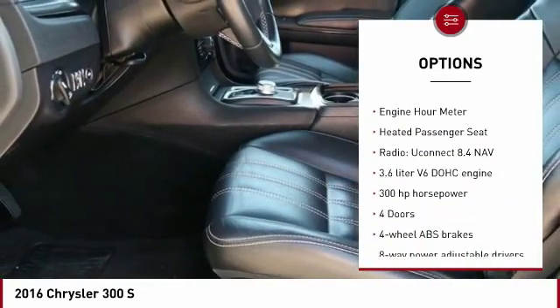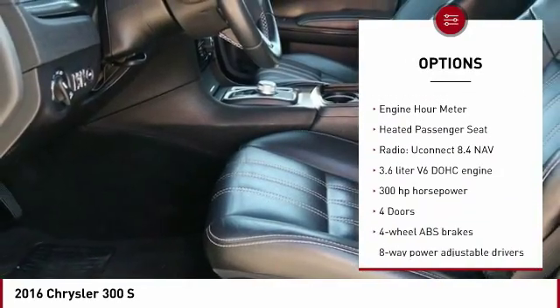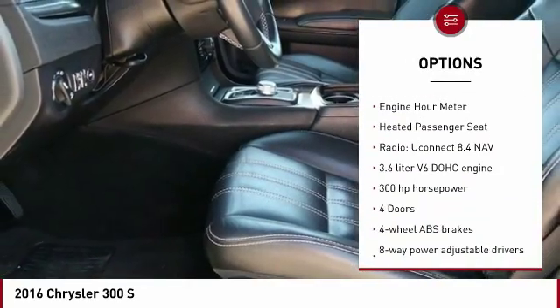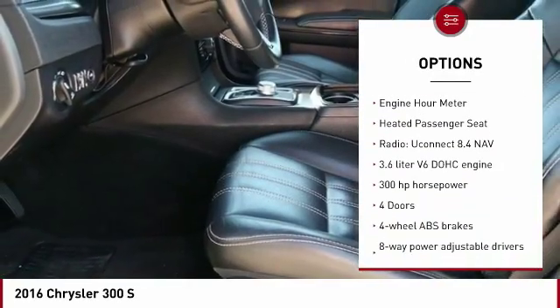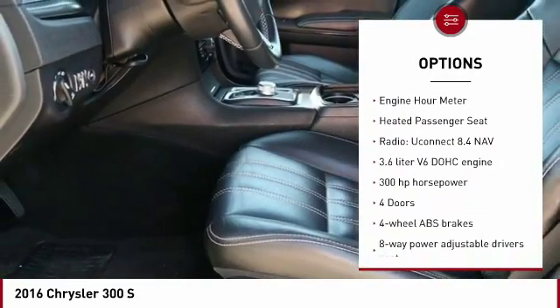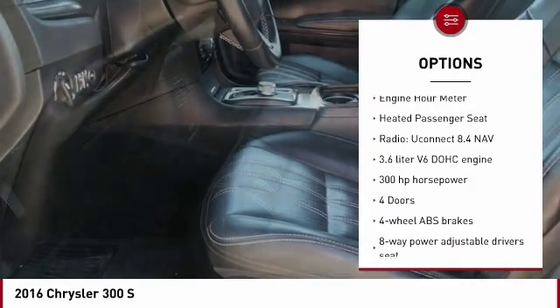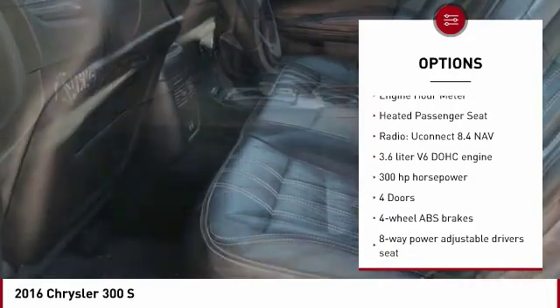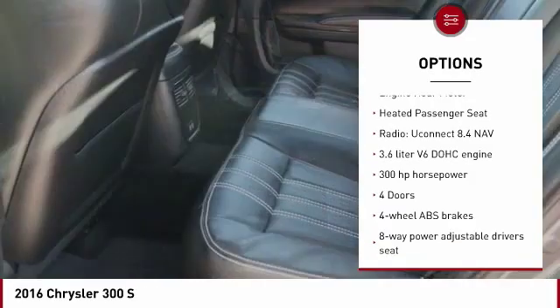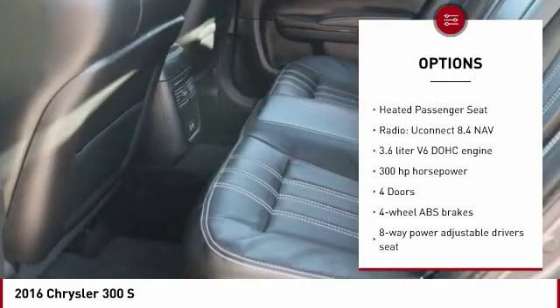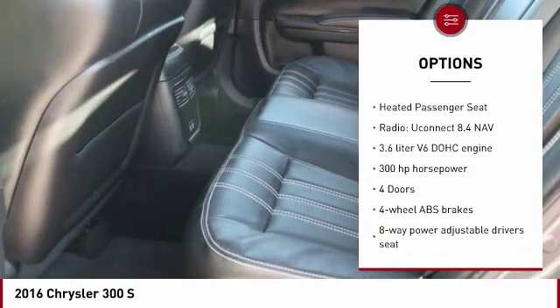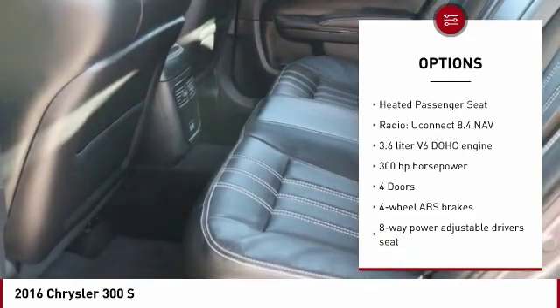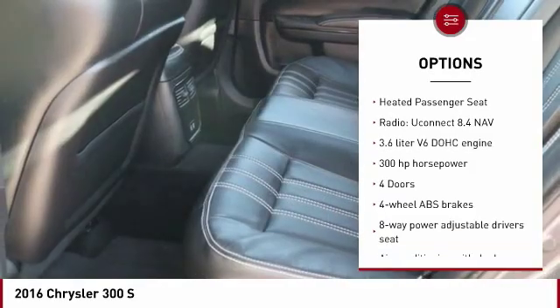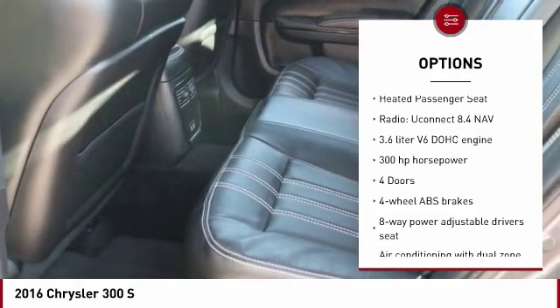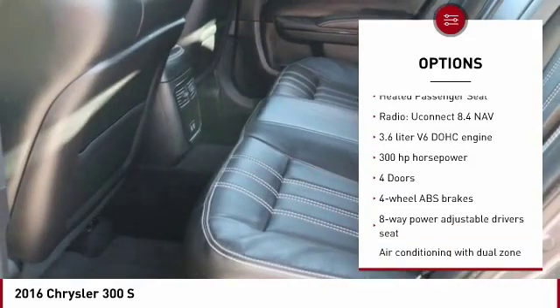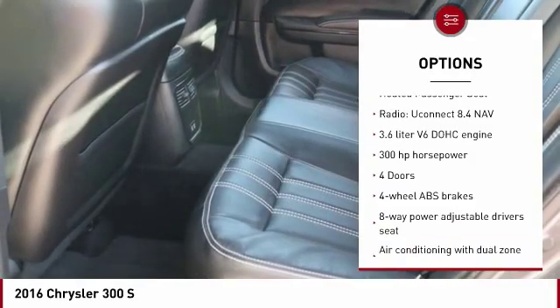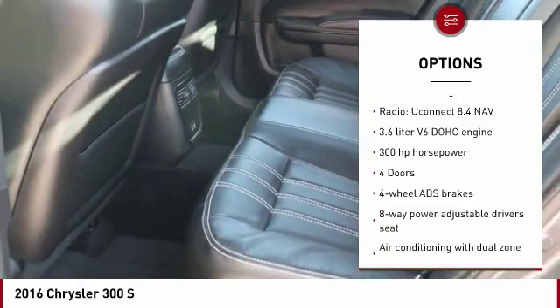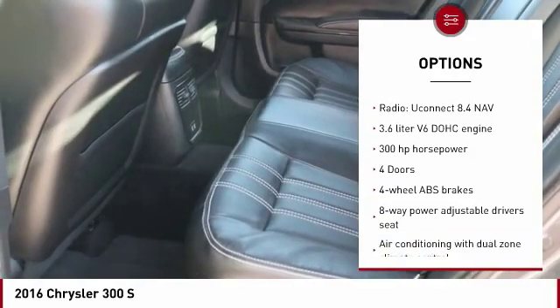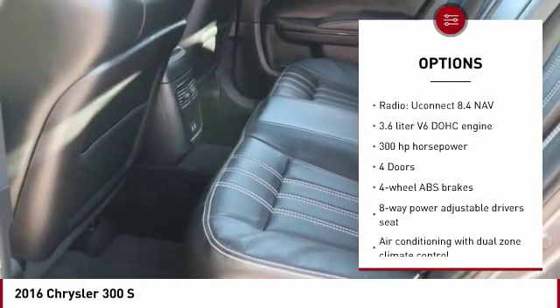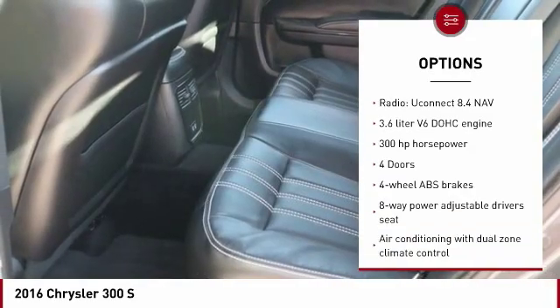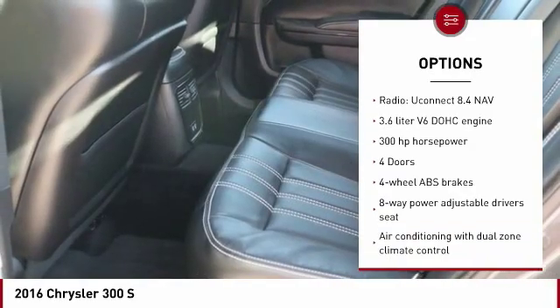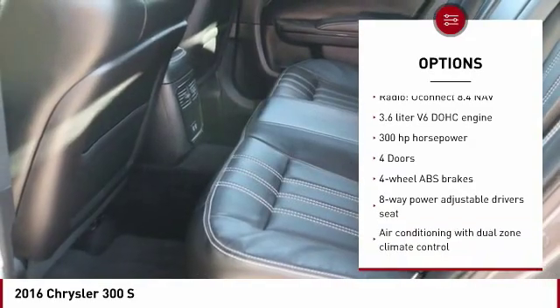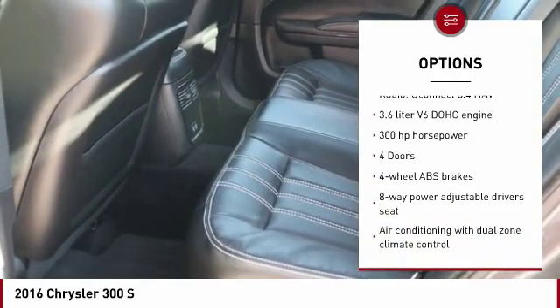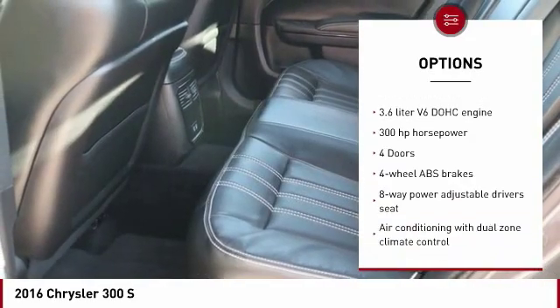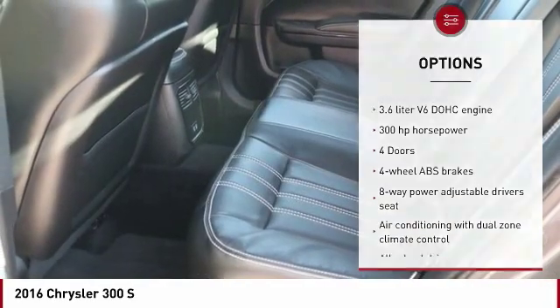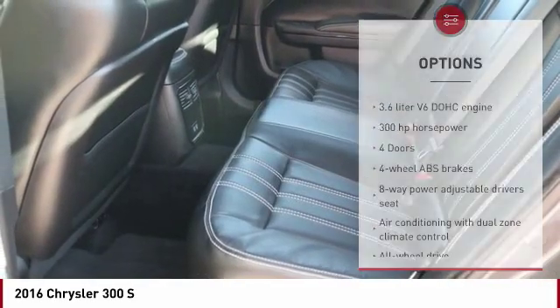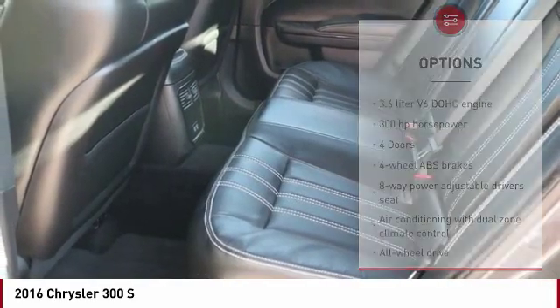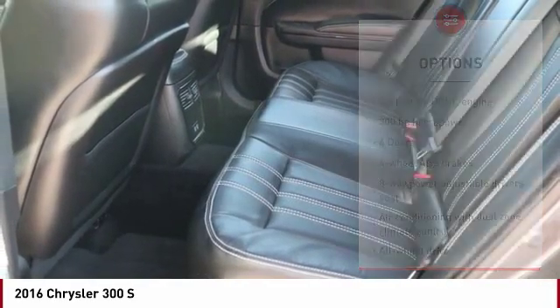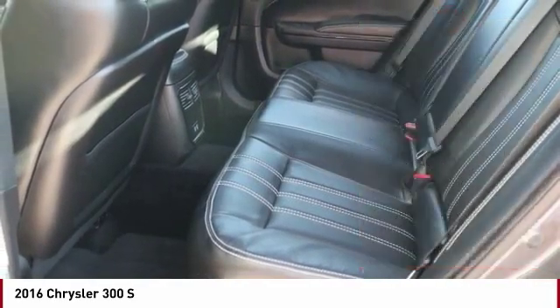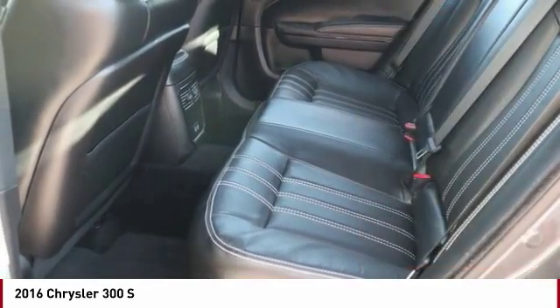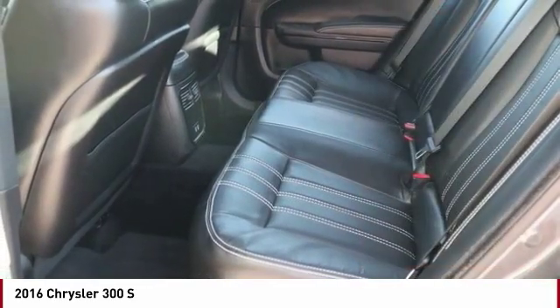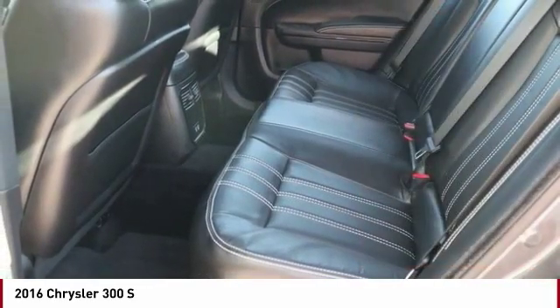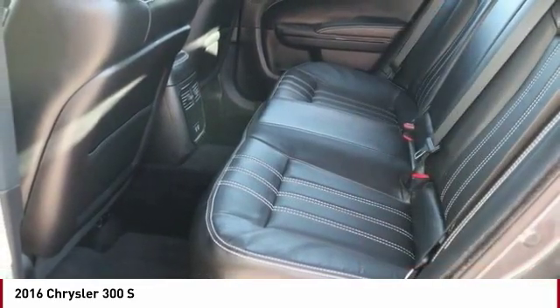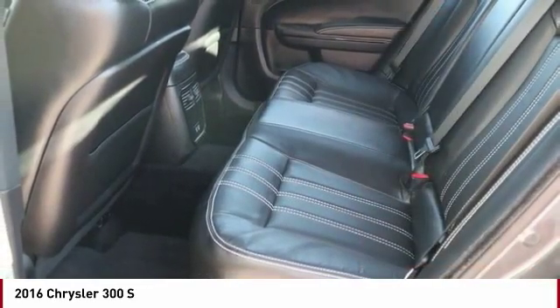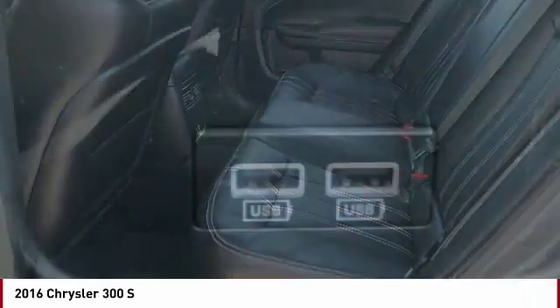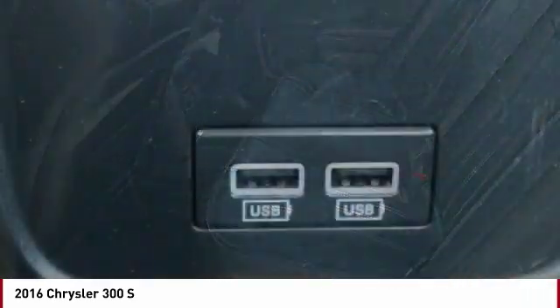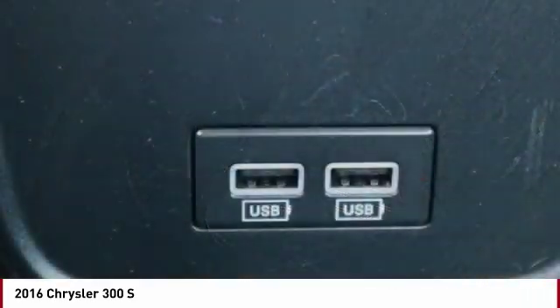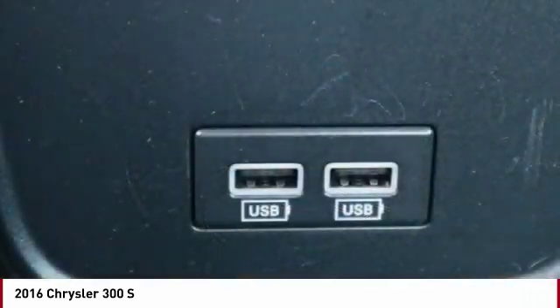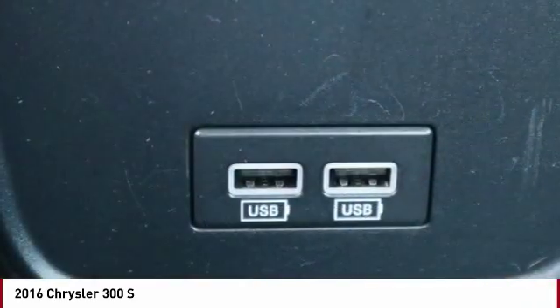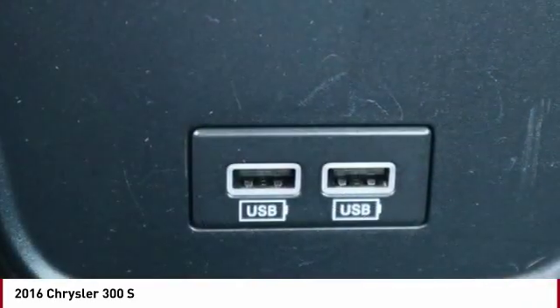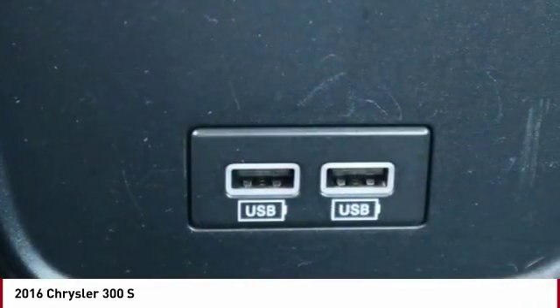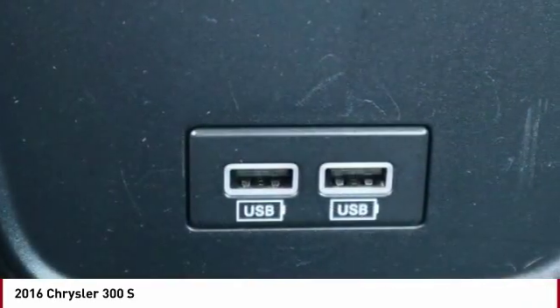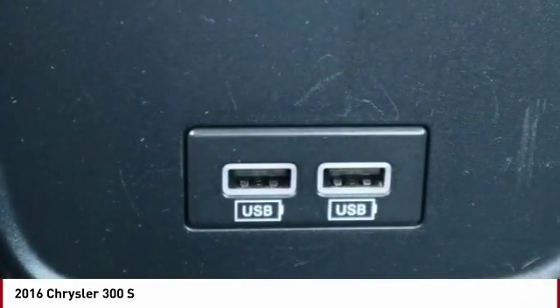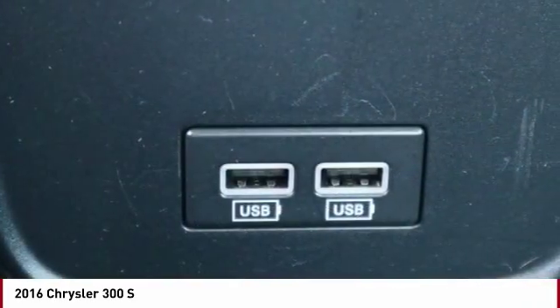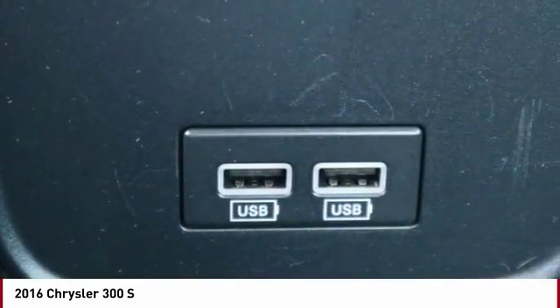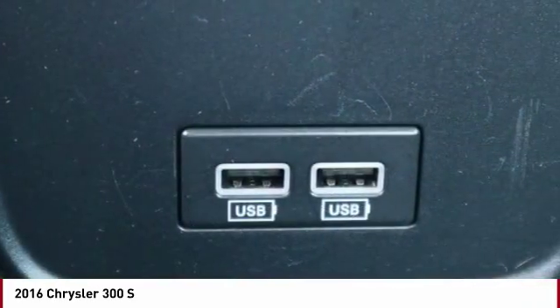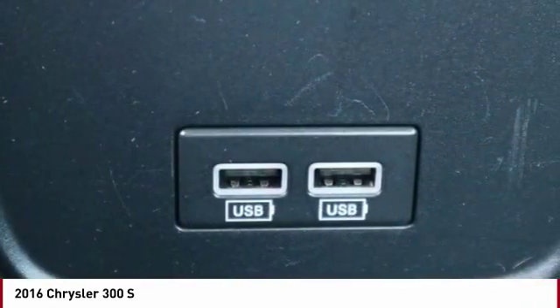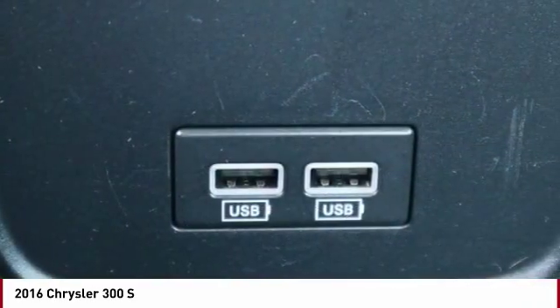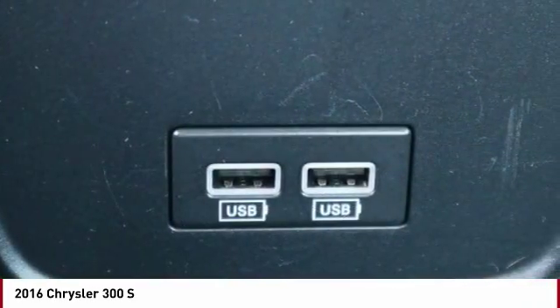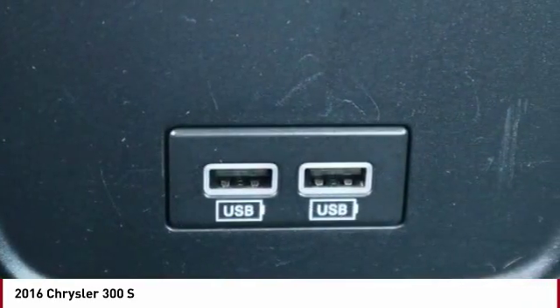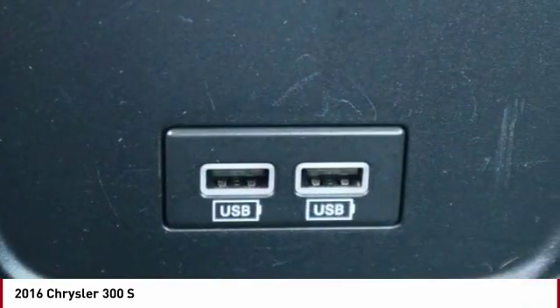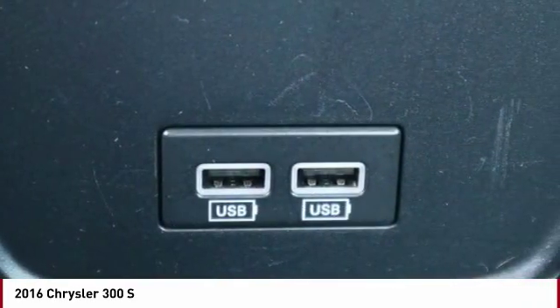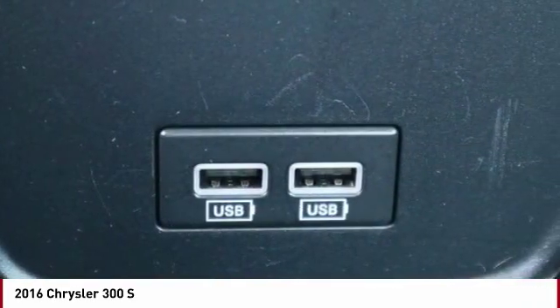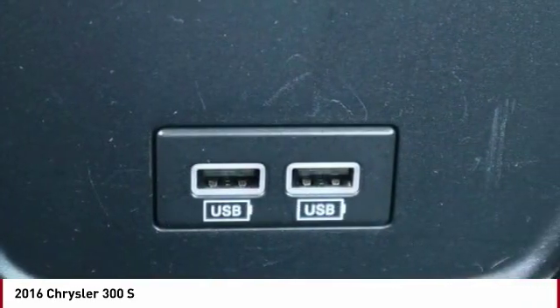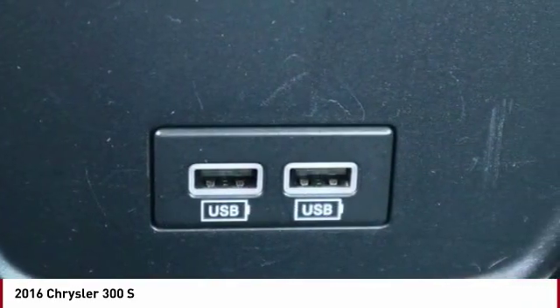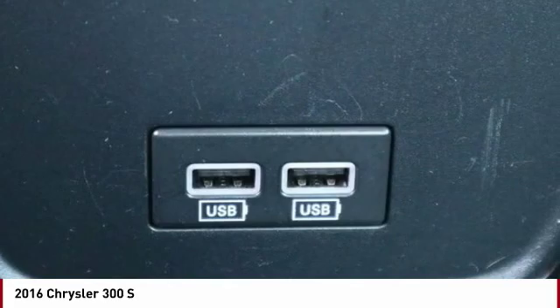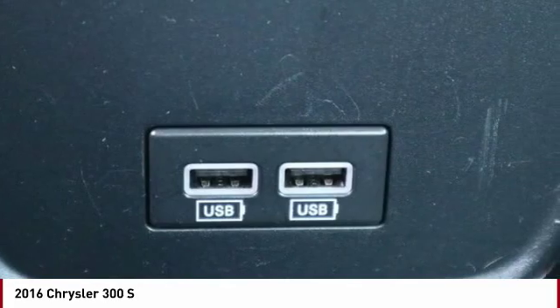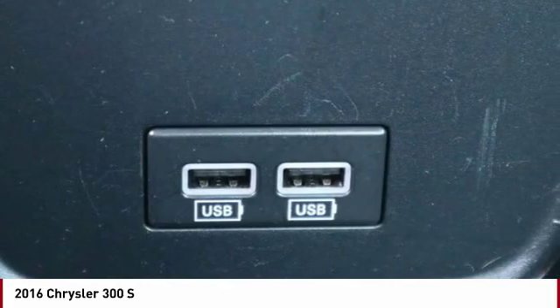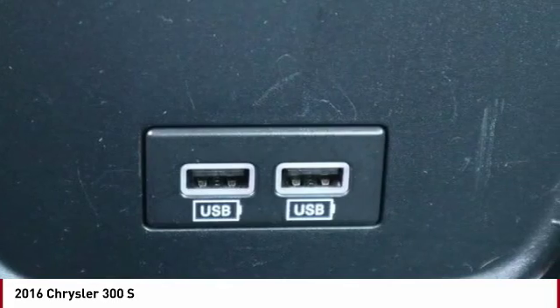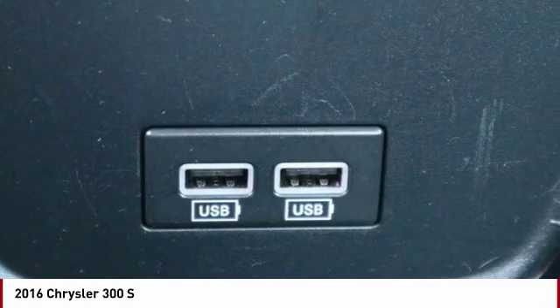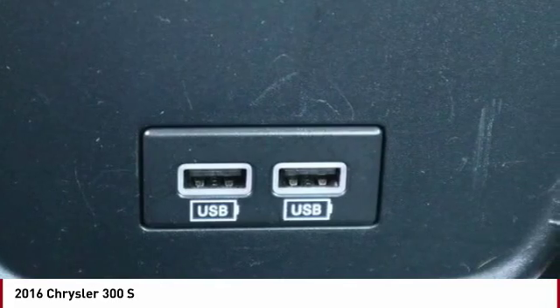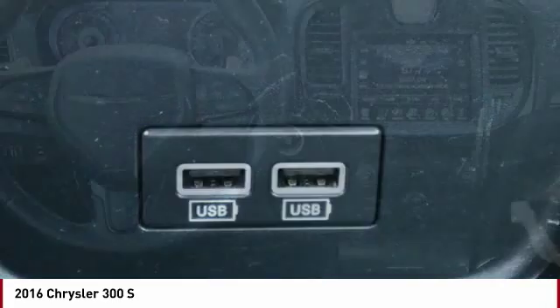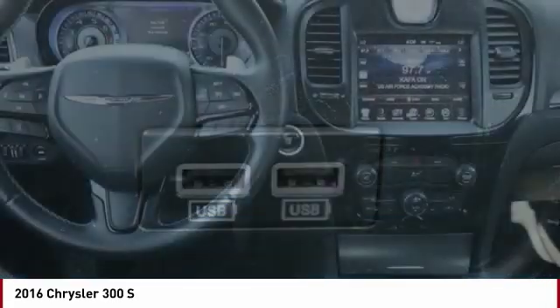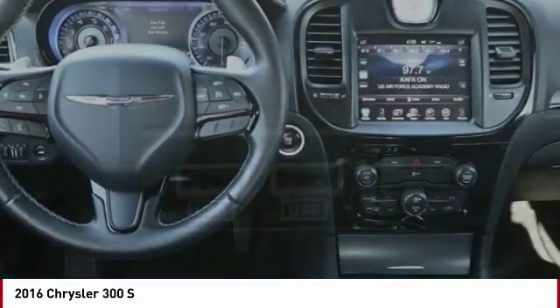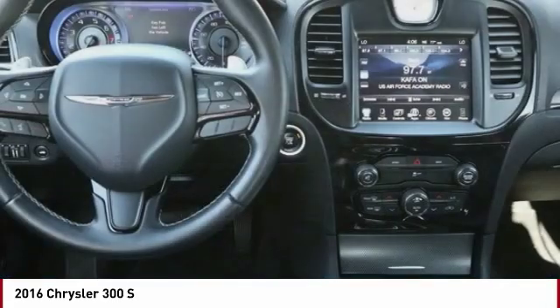Trip computer, power windows, tachometer, leather seats, engine hour meter, heated passenger seat.